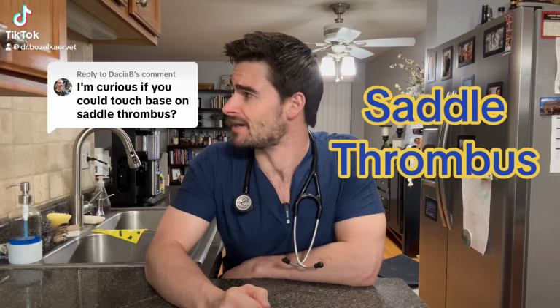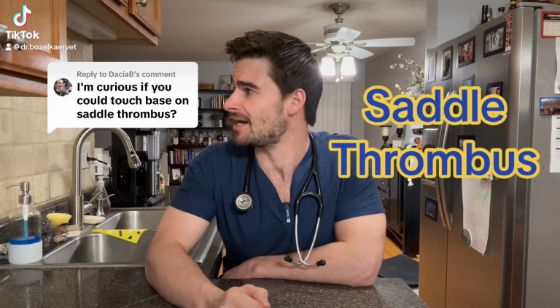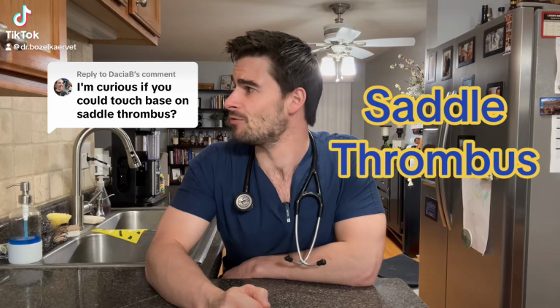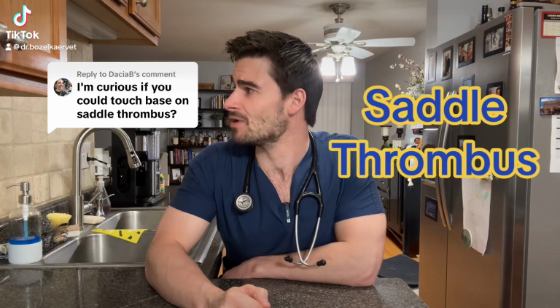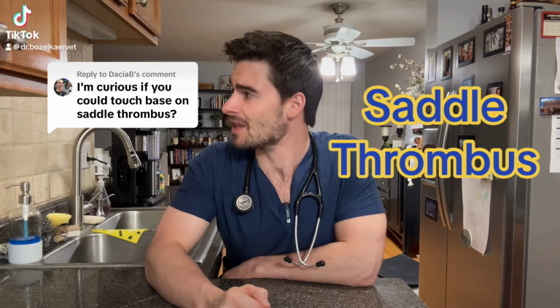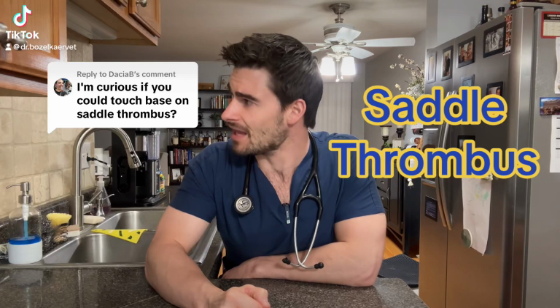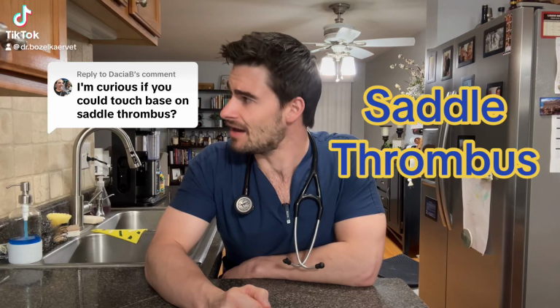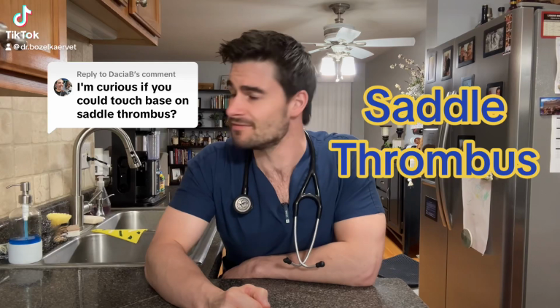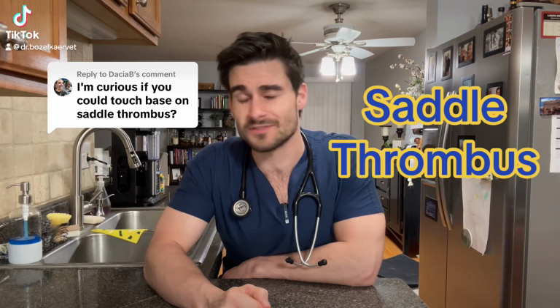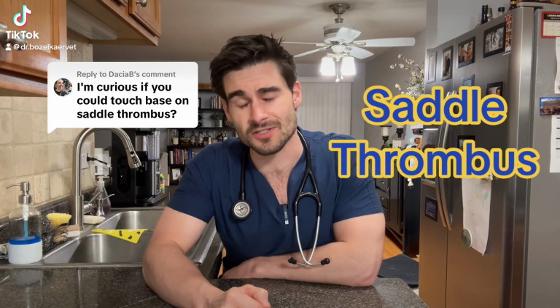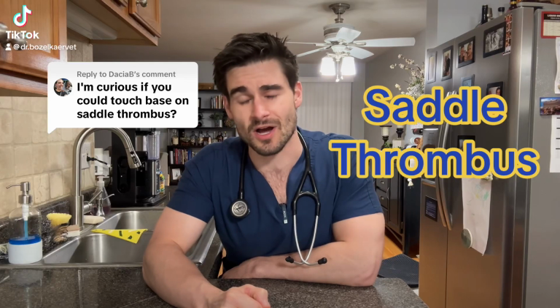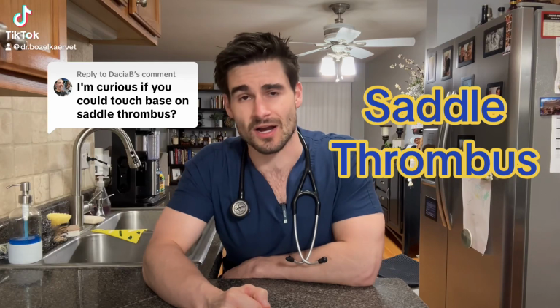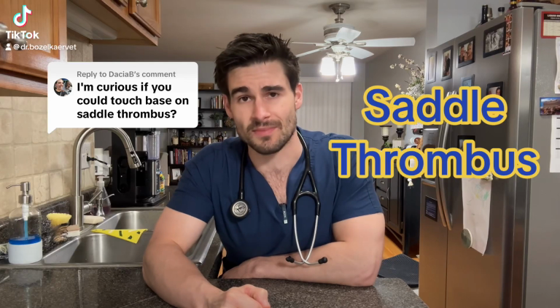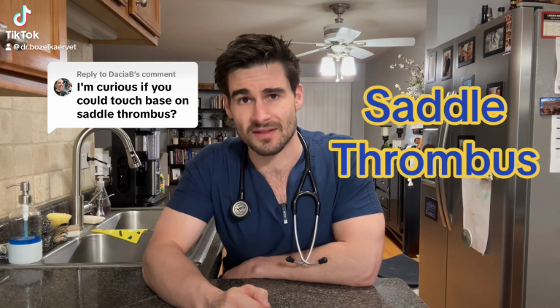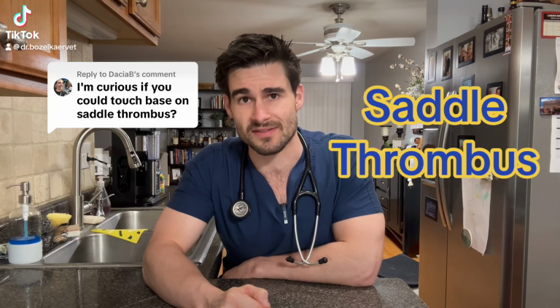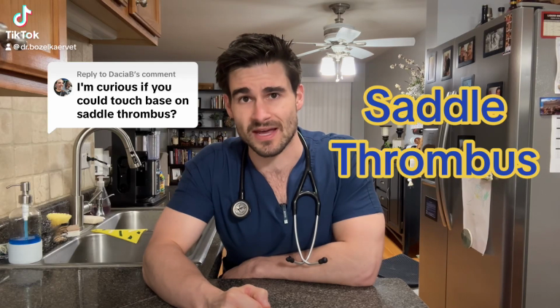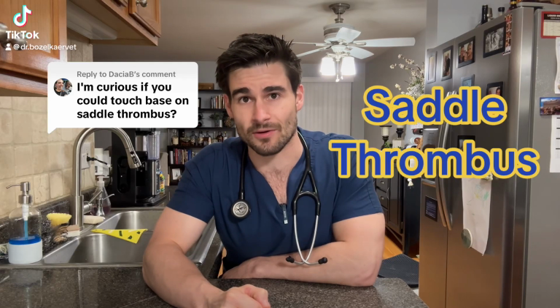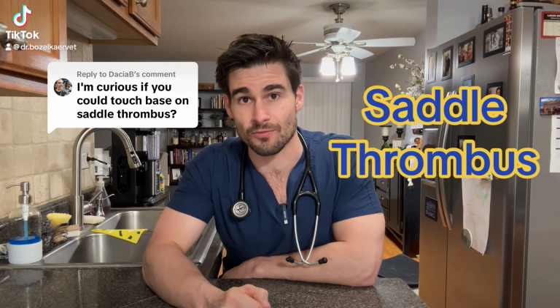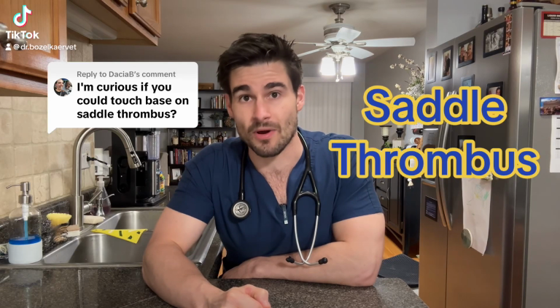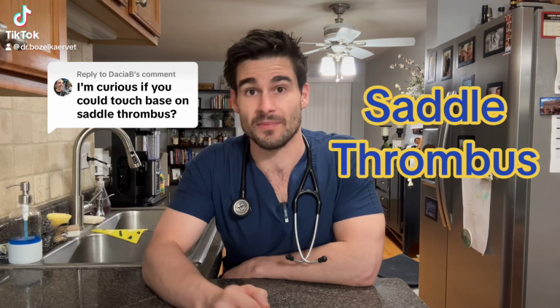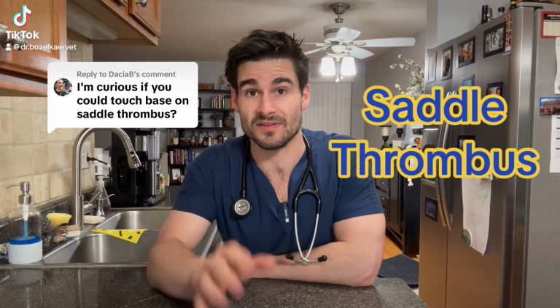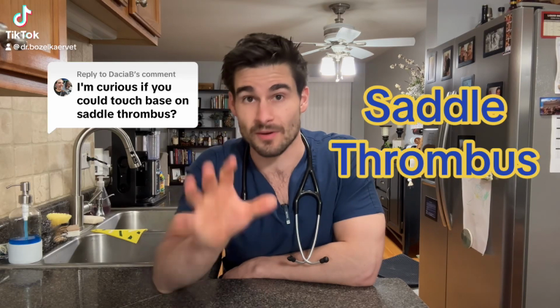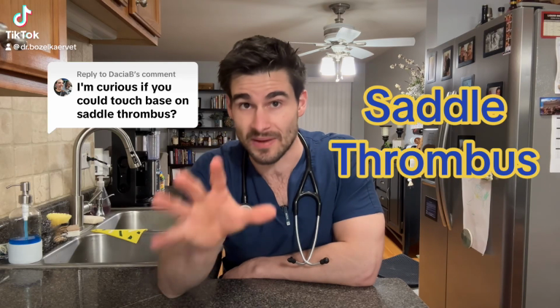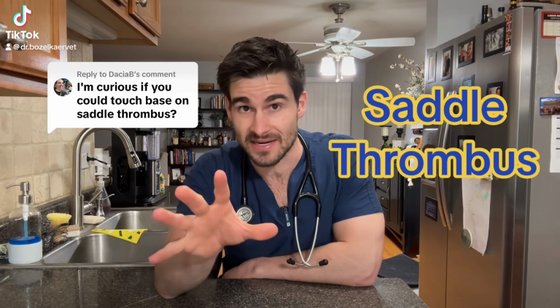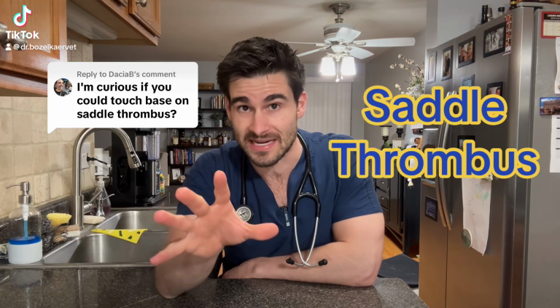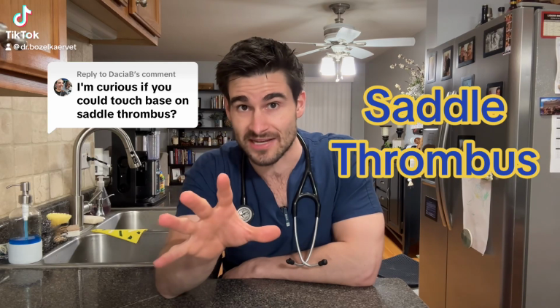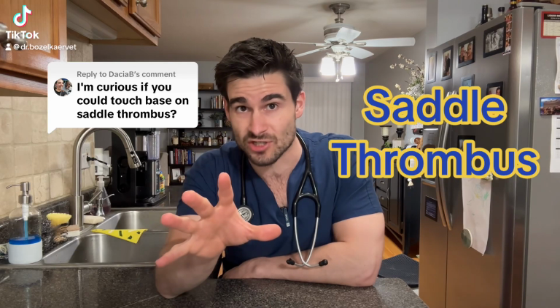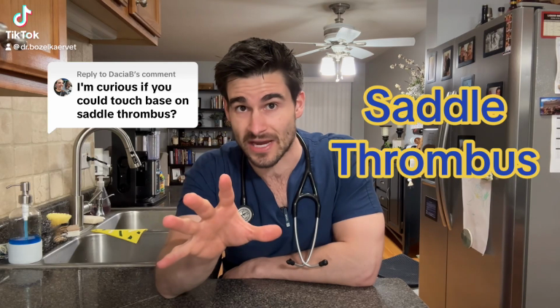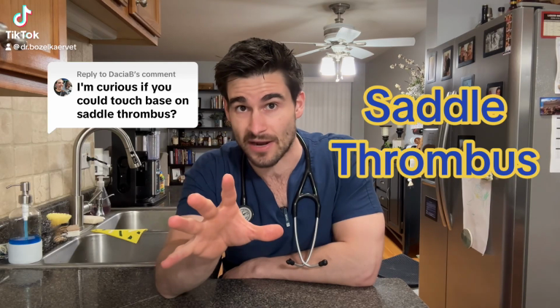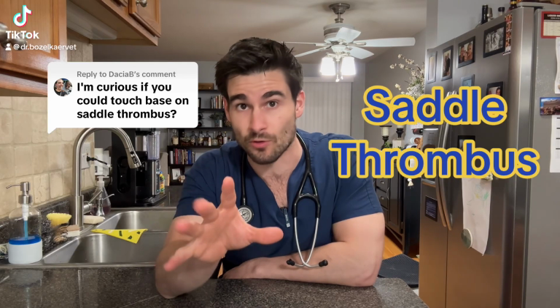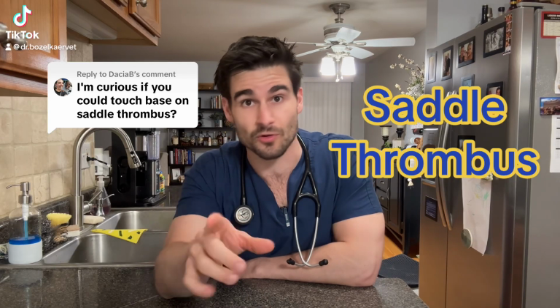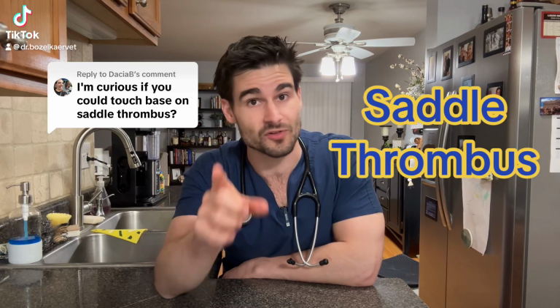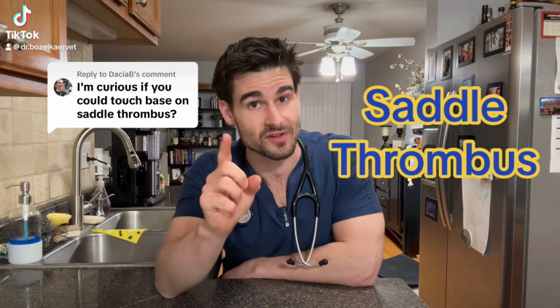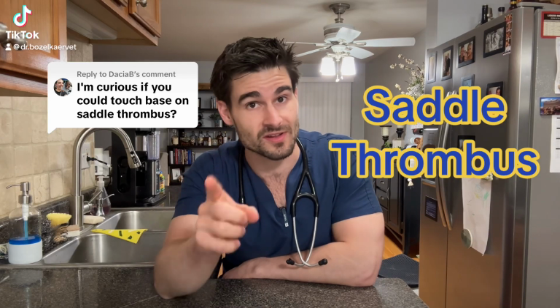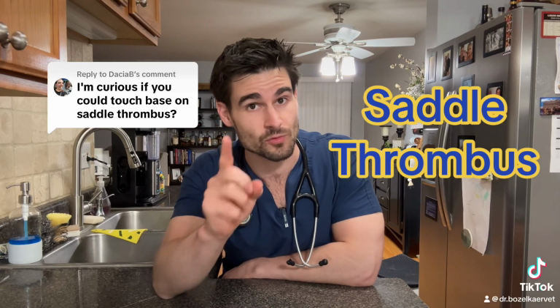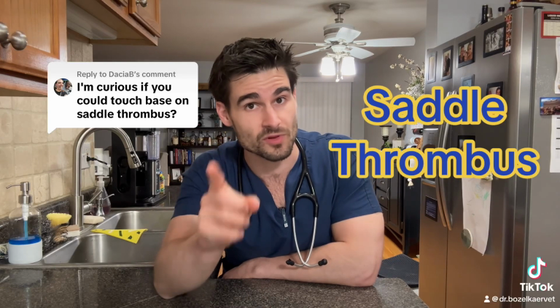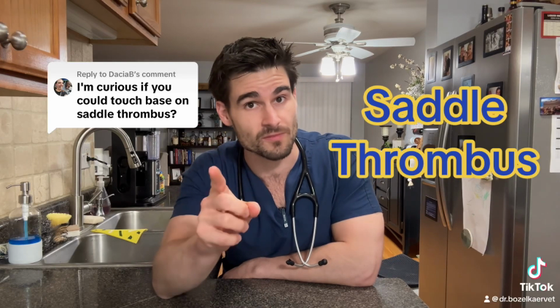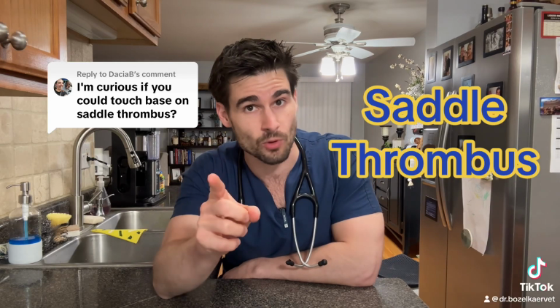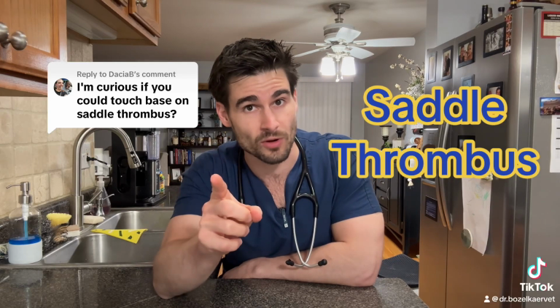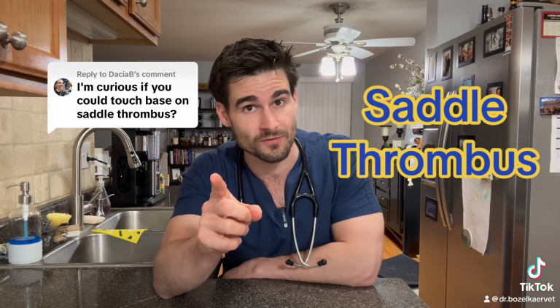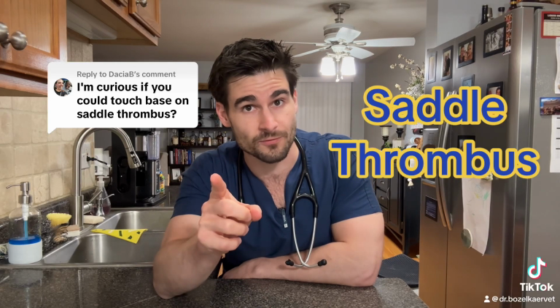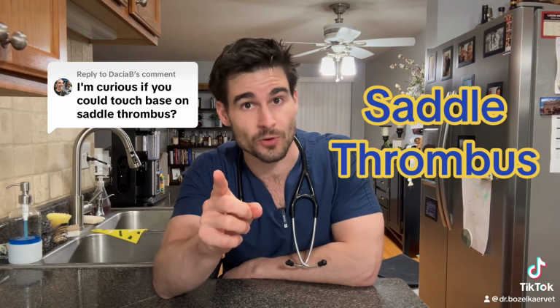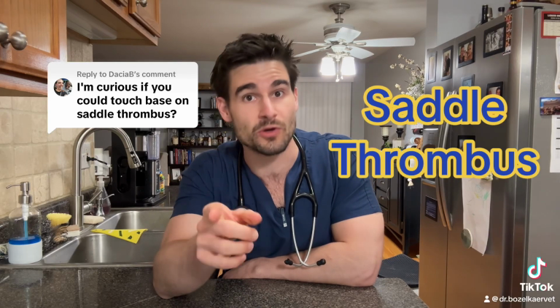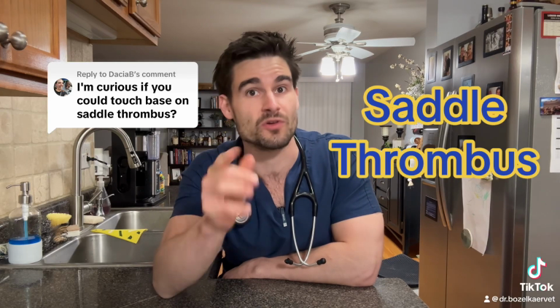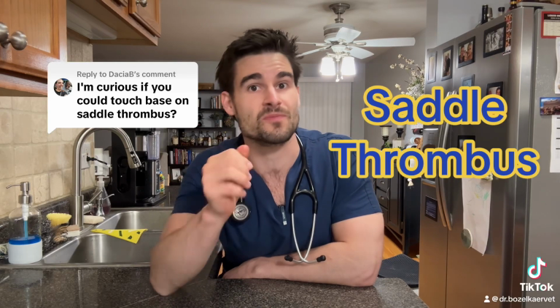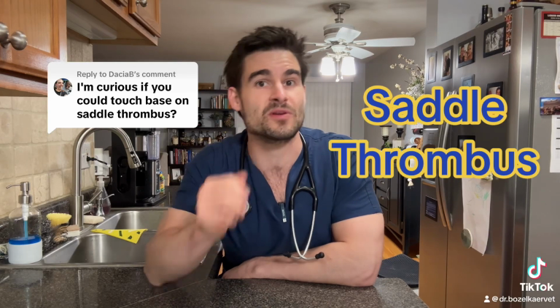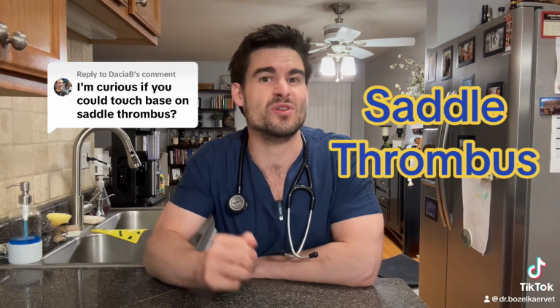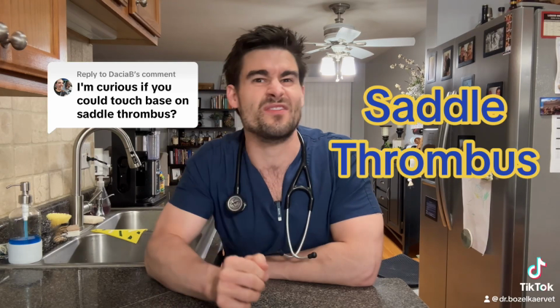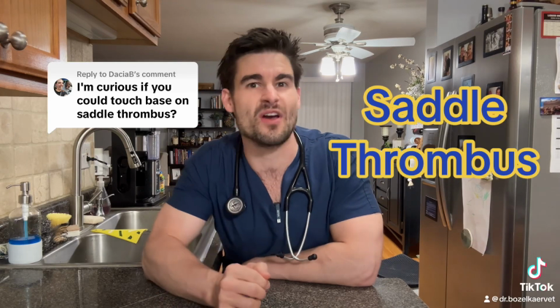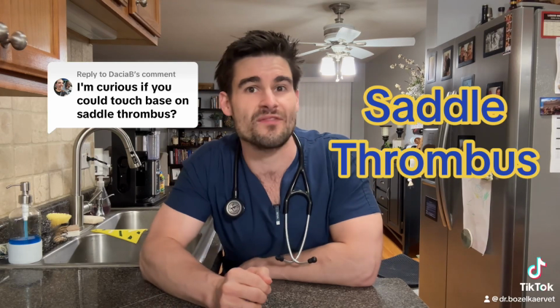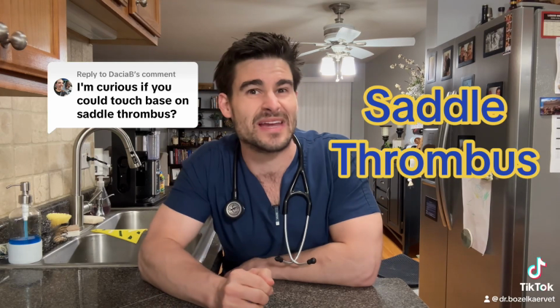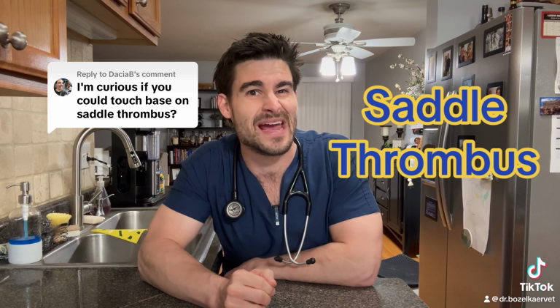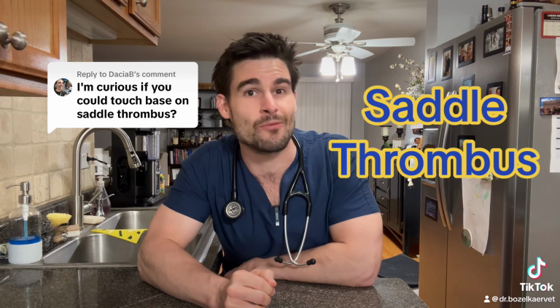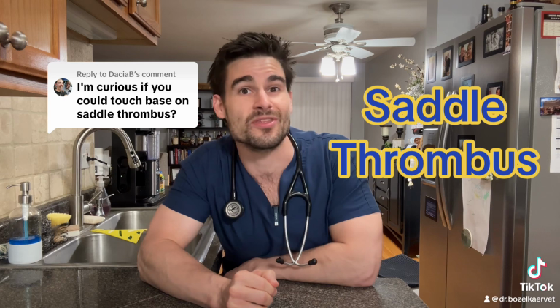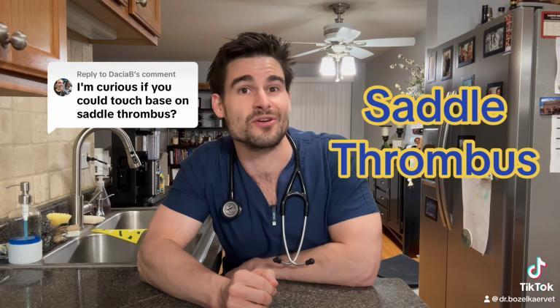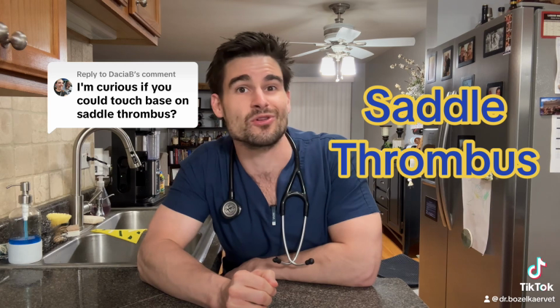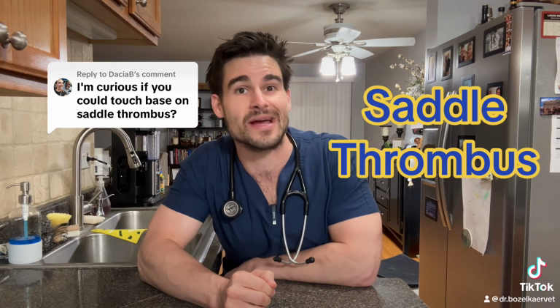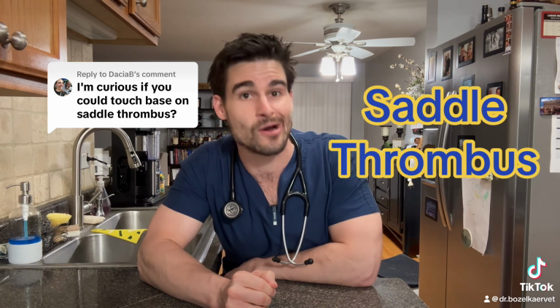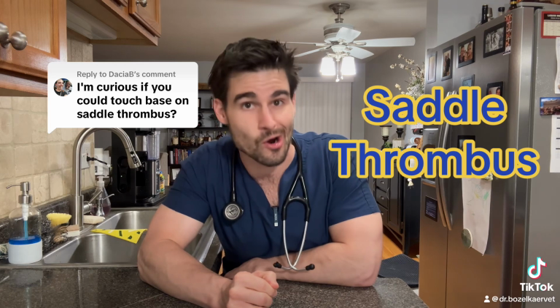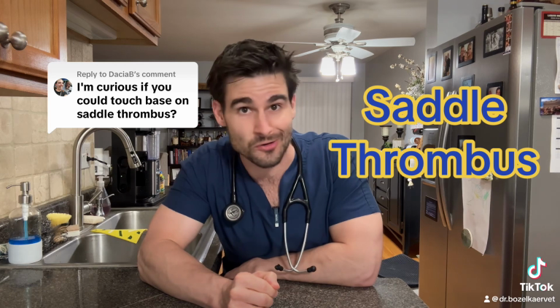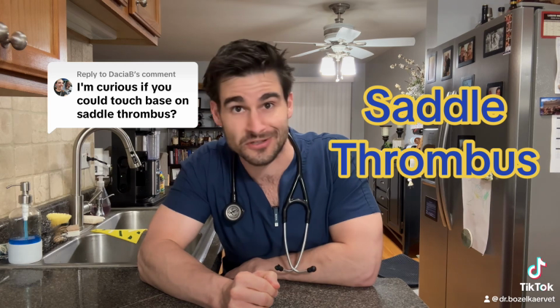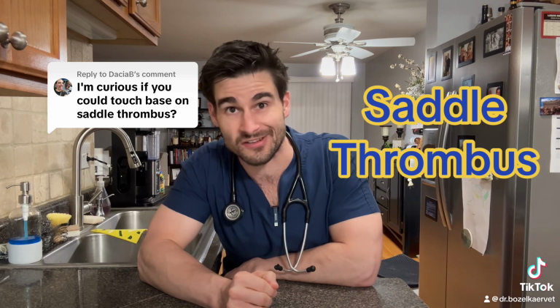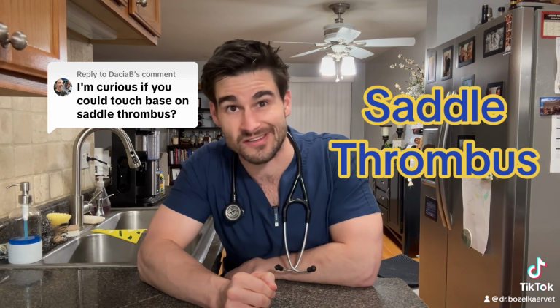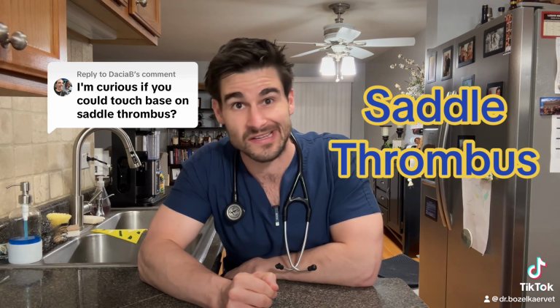I would love to talk about saddle thrombus. Pay attention cat owners, because this one's important for you, especially if you have a cat with underlying heart disease.